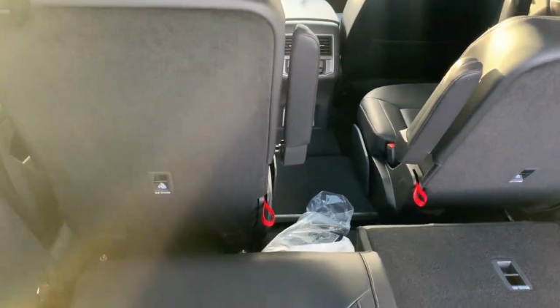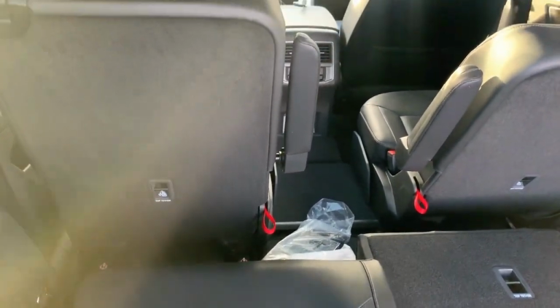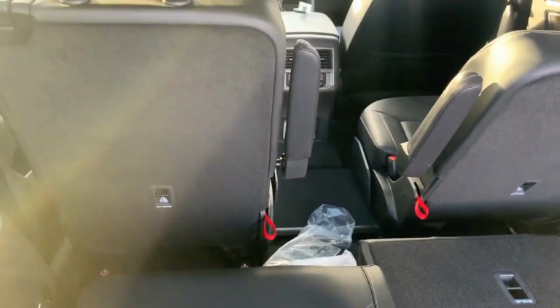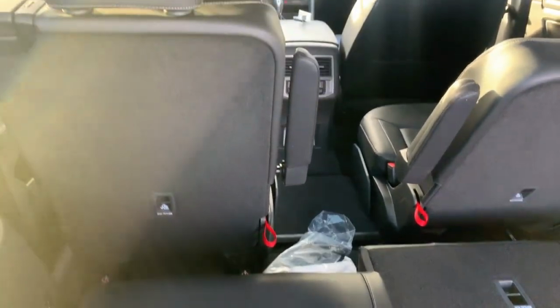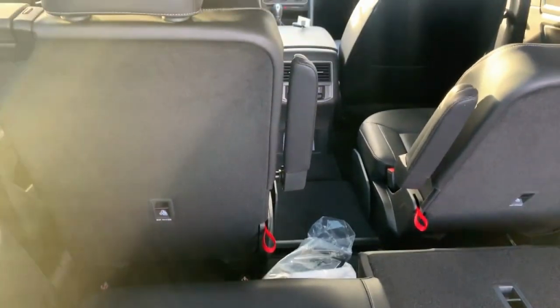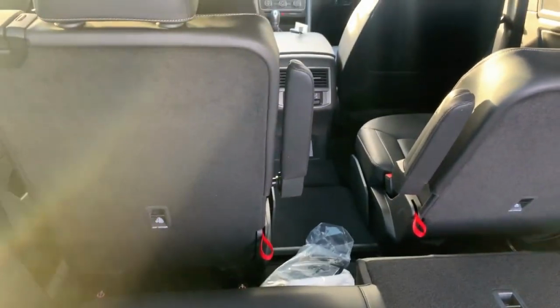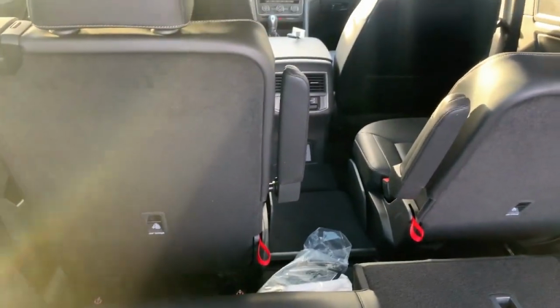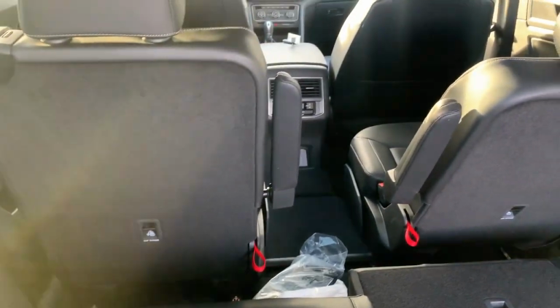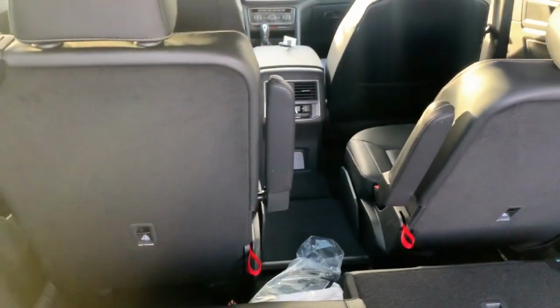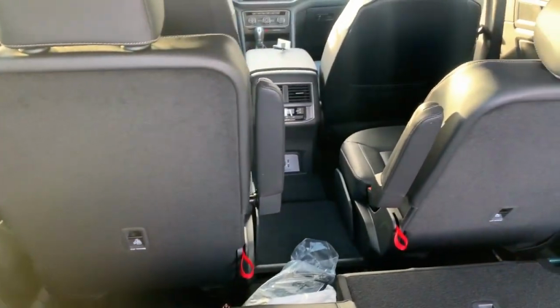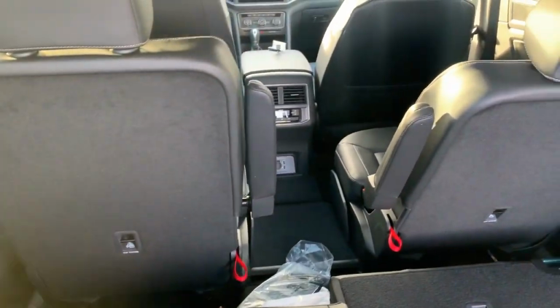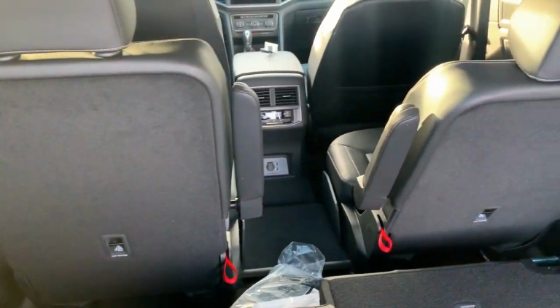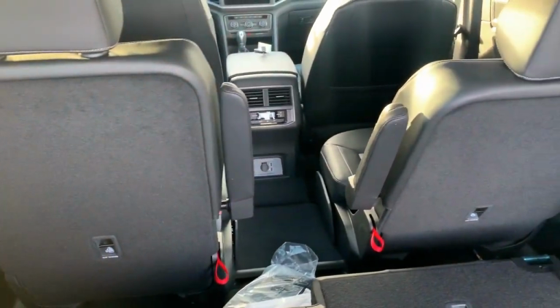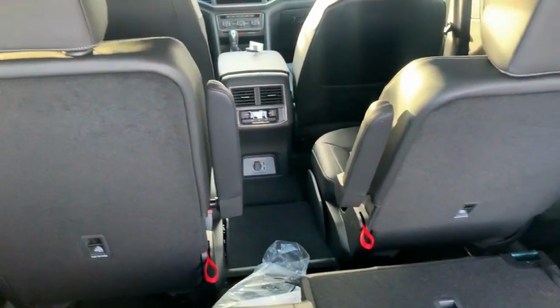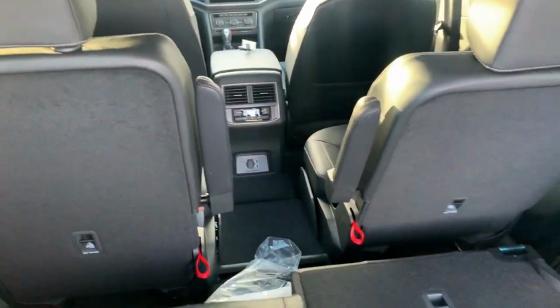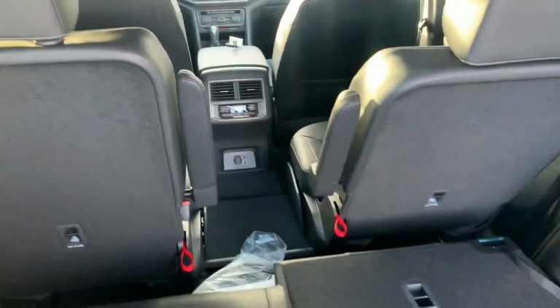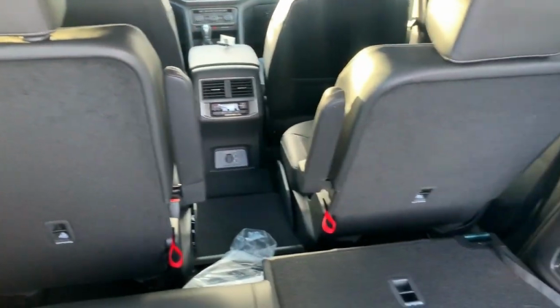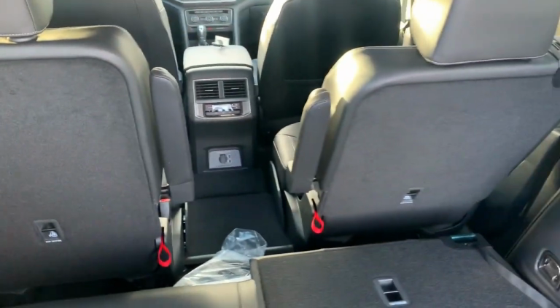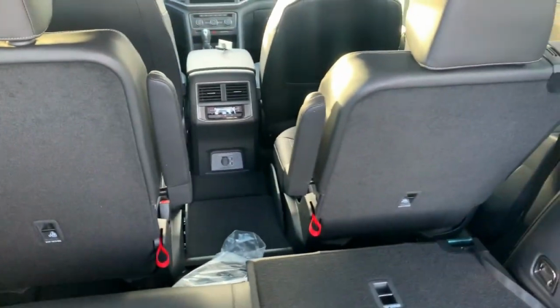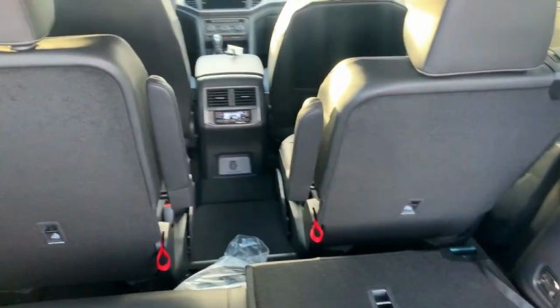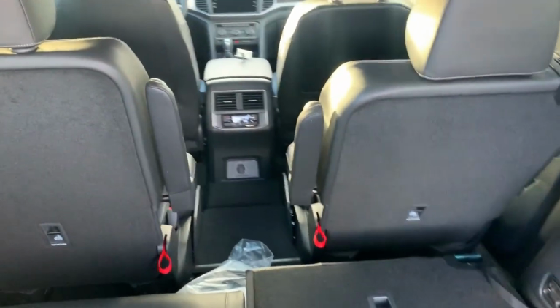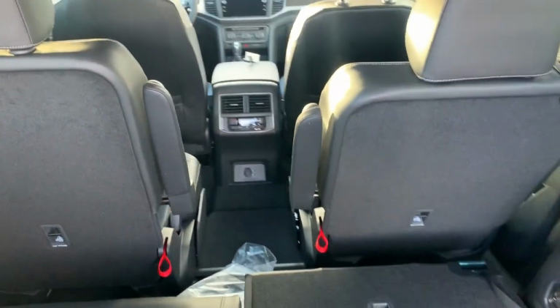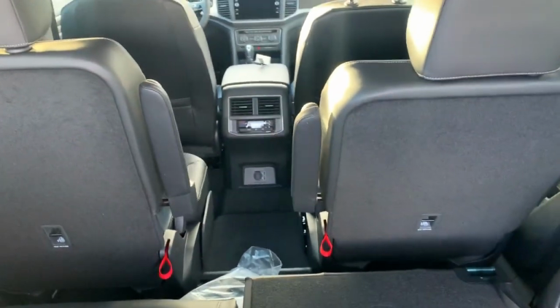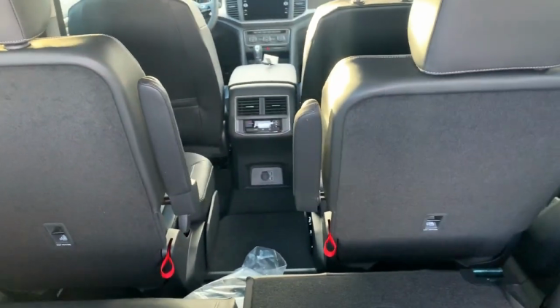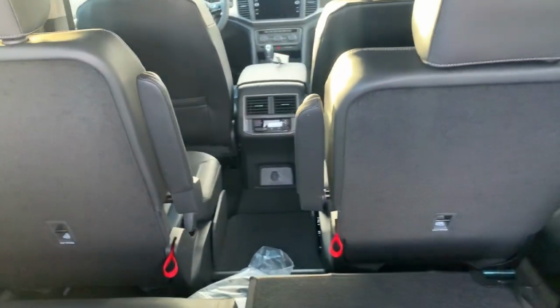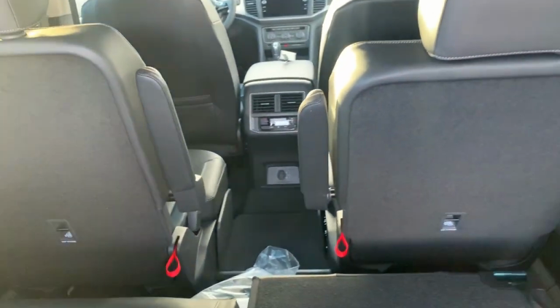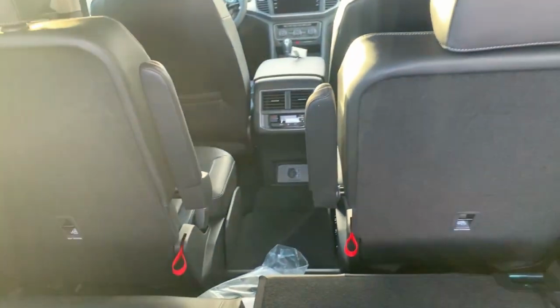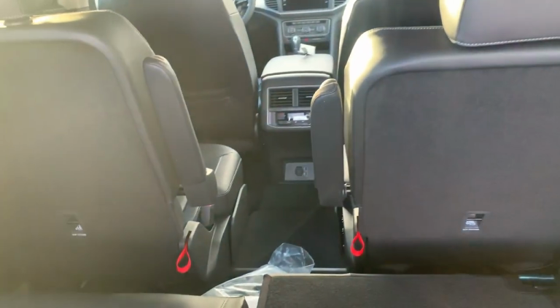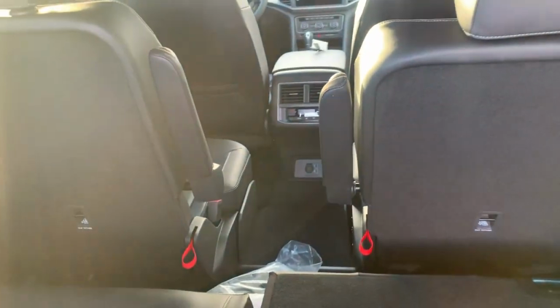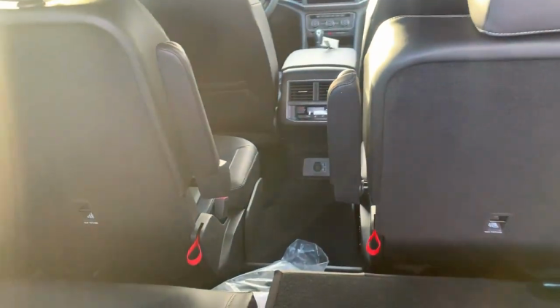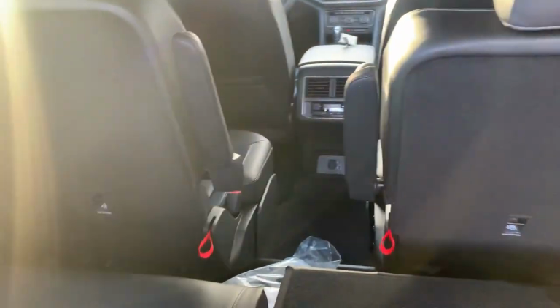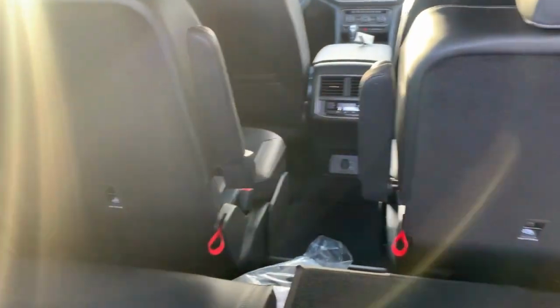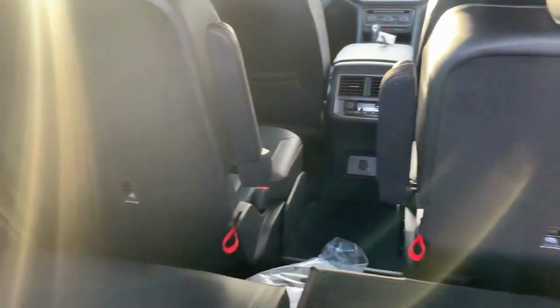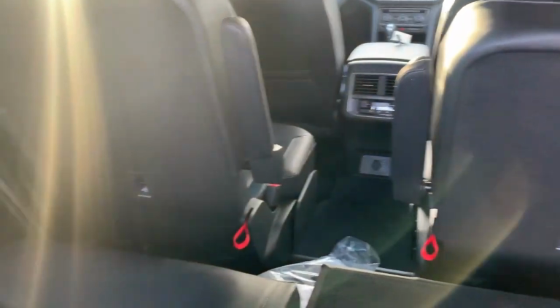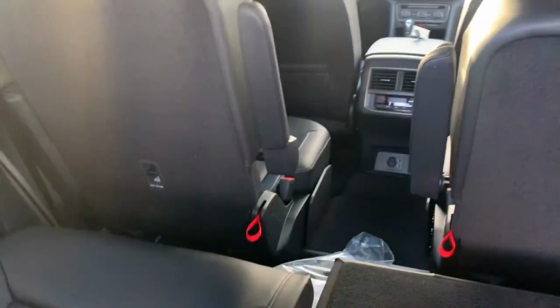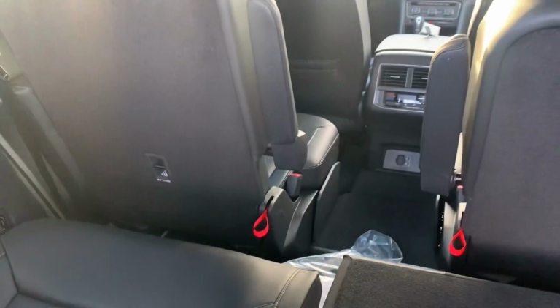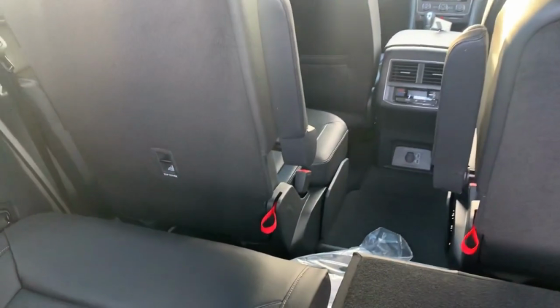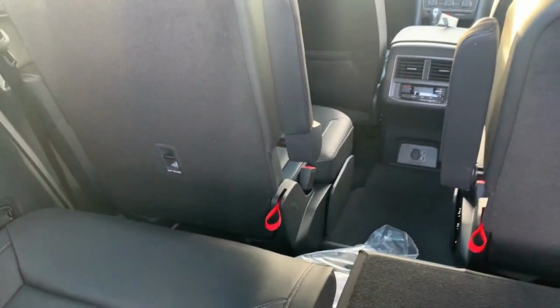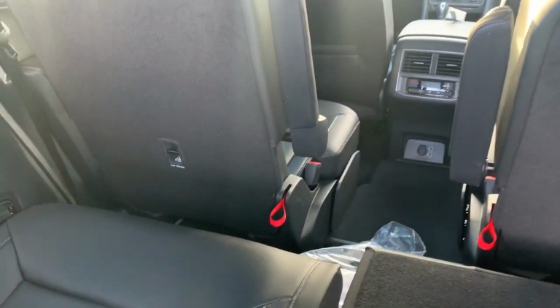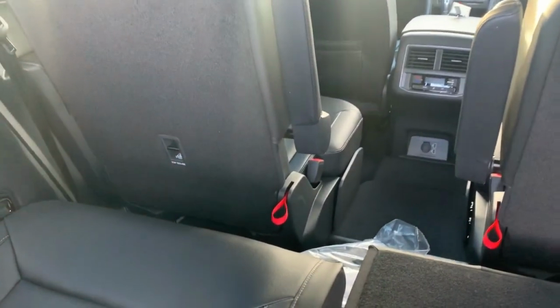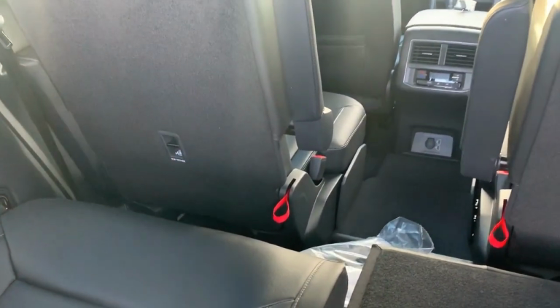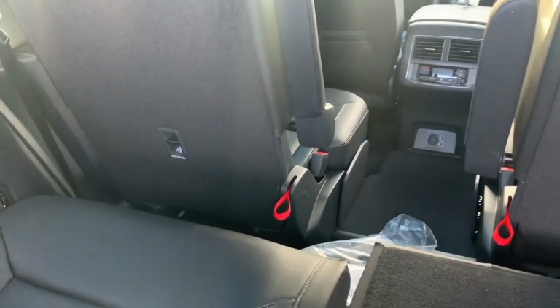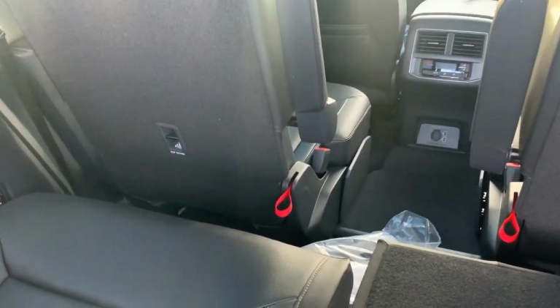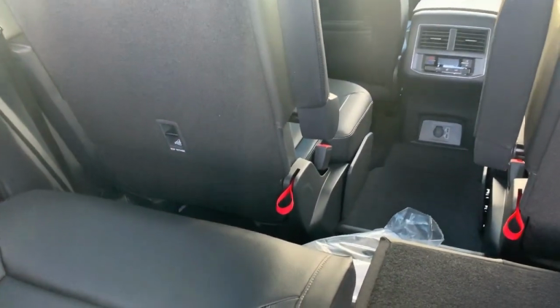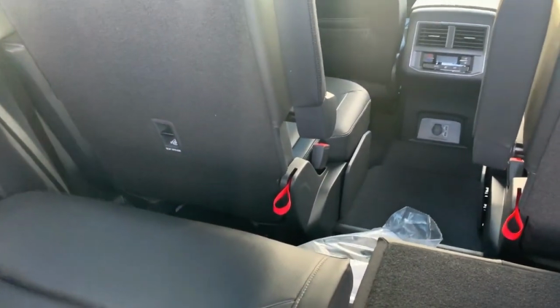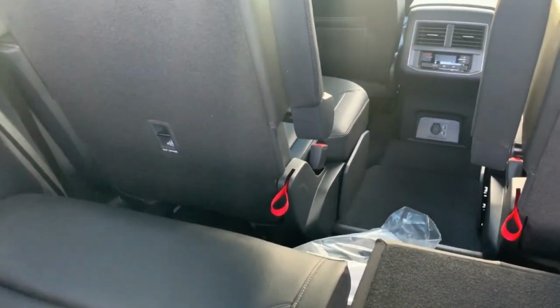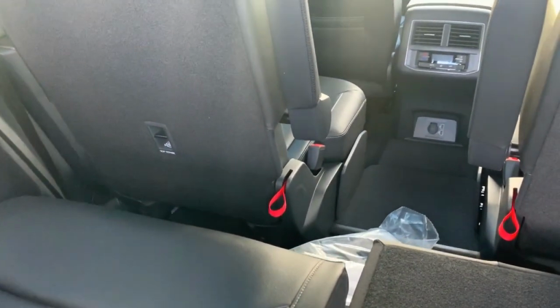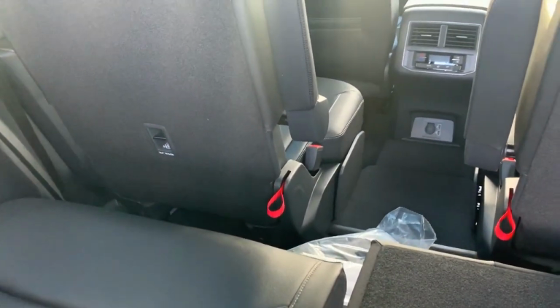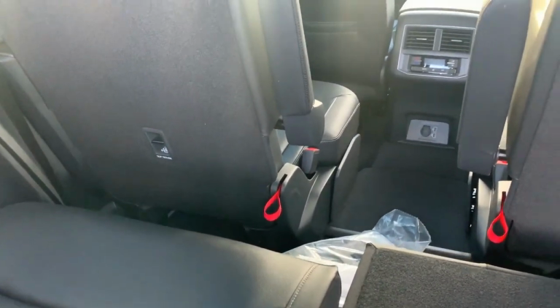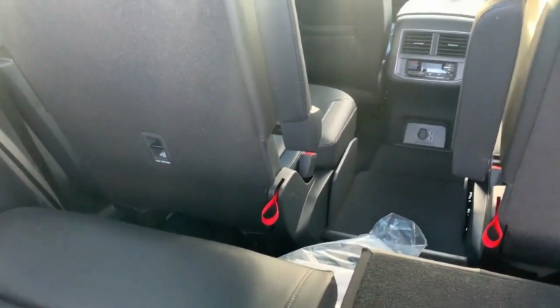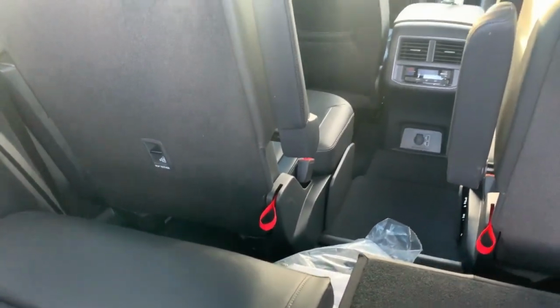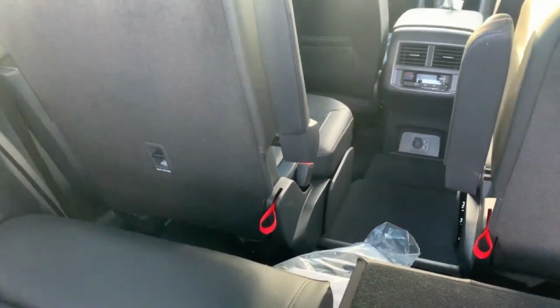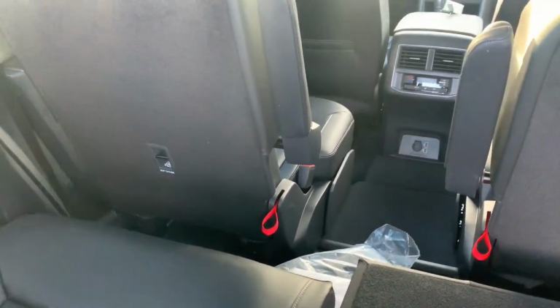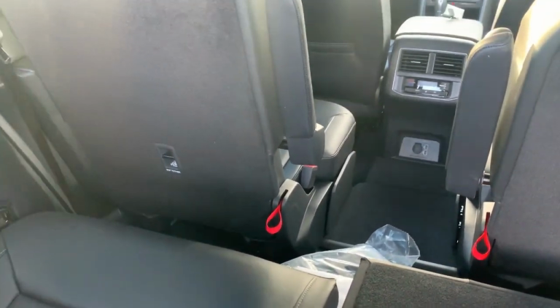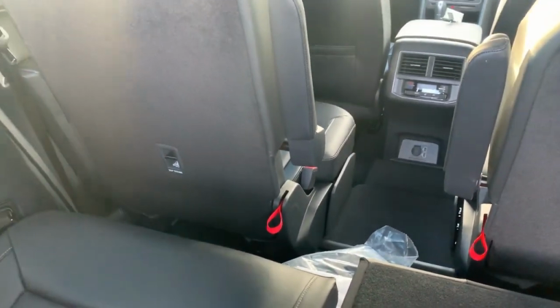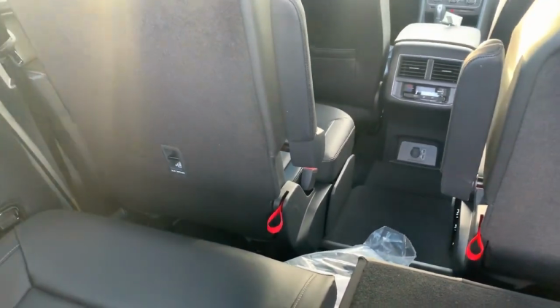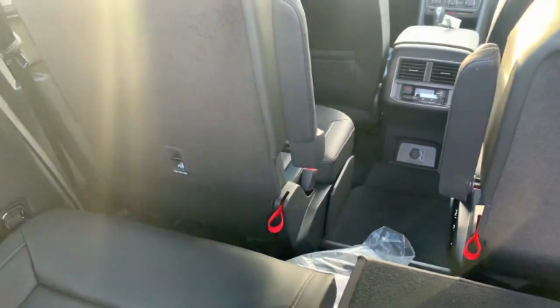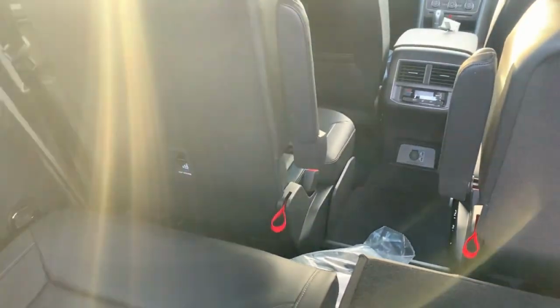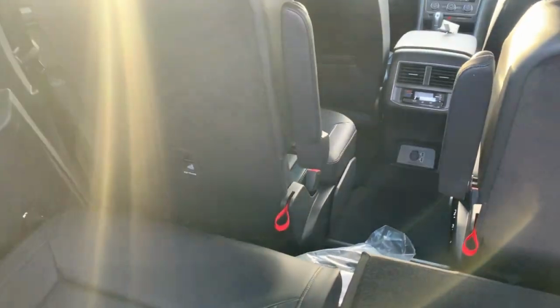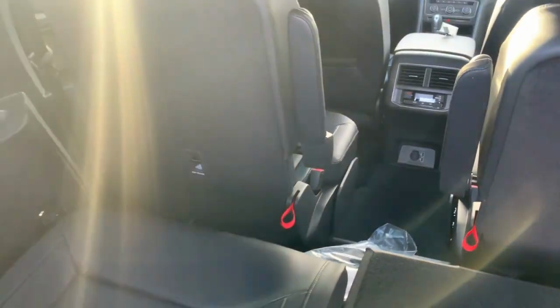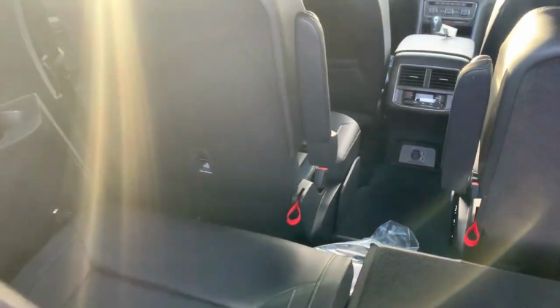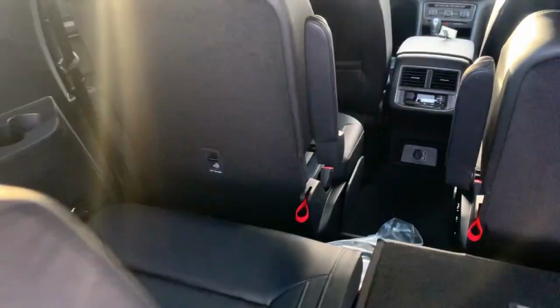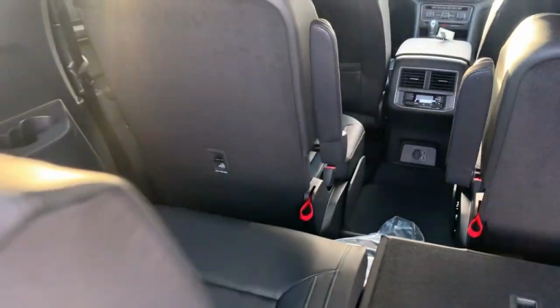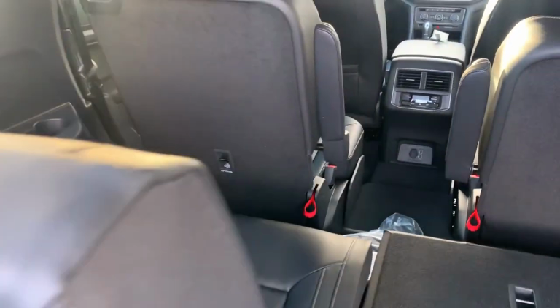You can see that second row — since it's adjustable, it slides forward and back. It's all the way back right there and there's still a decent amount of room in that third row.